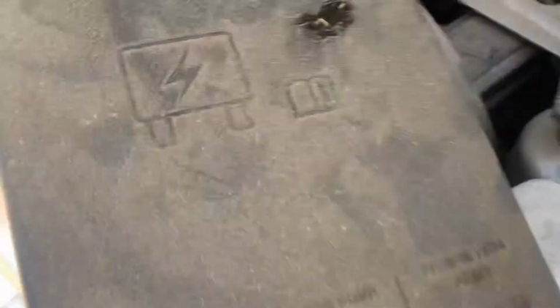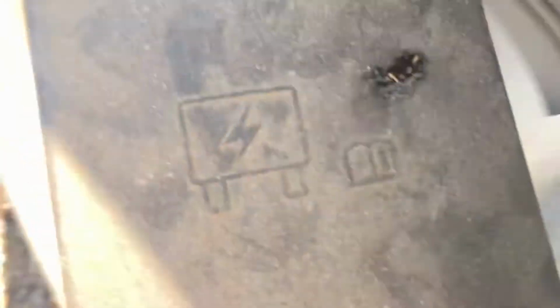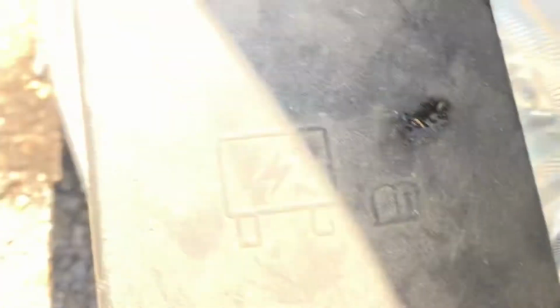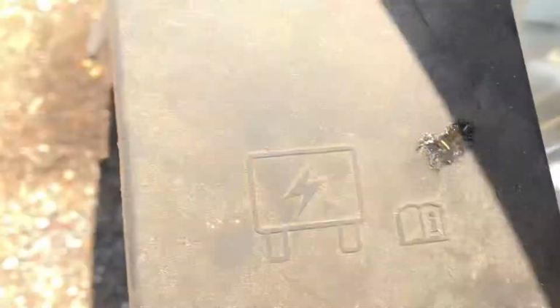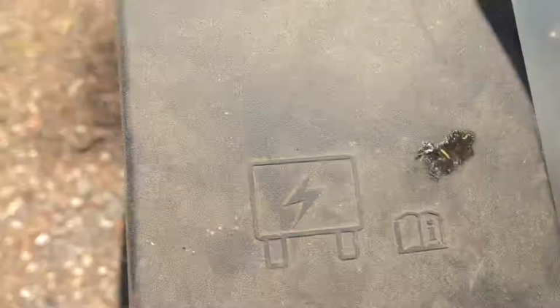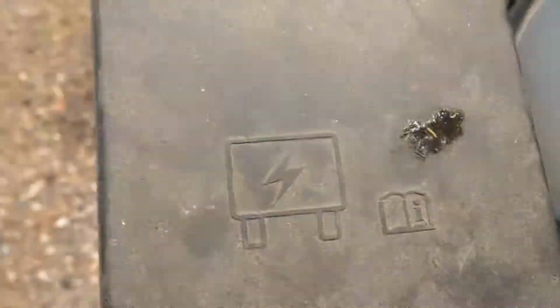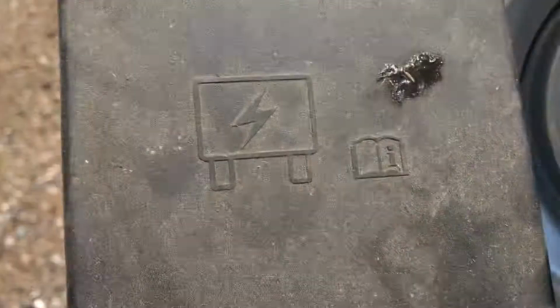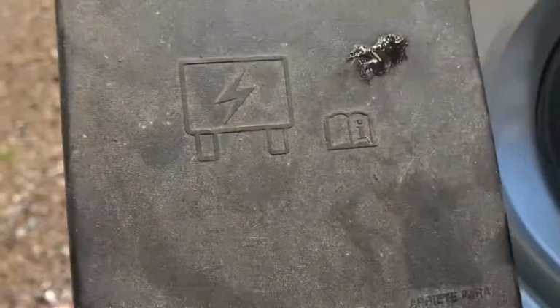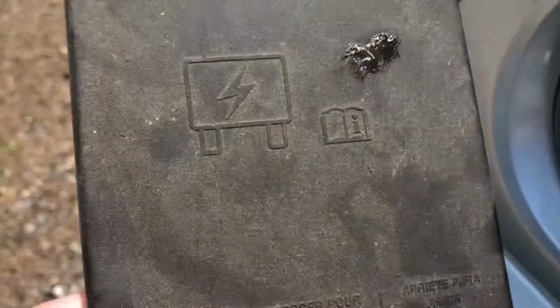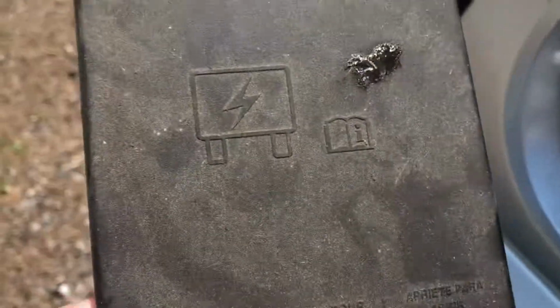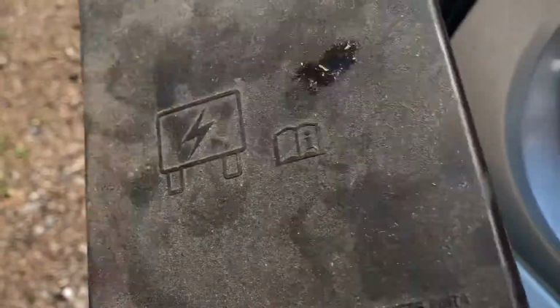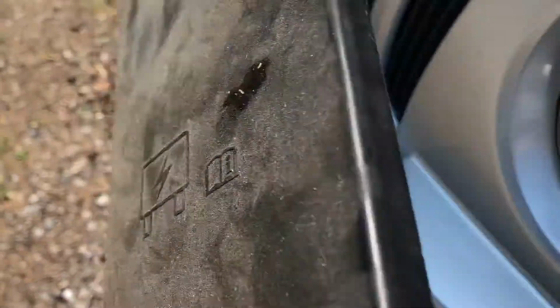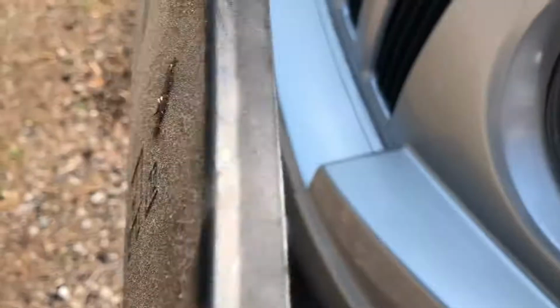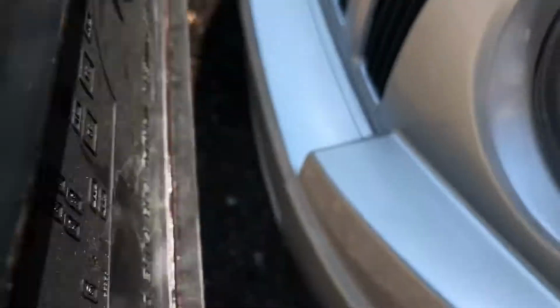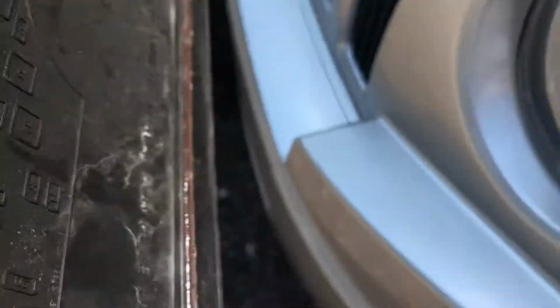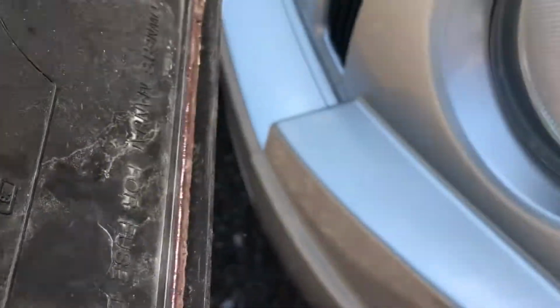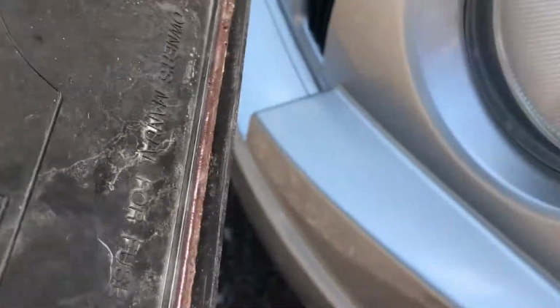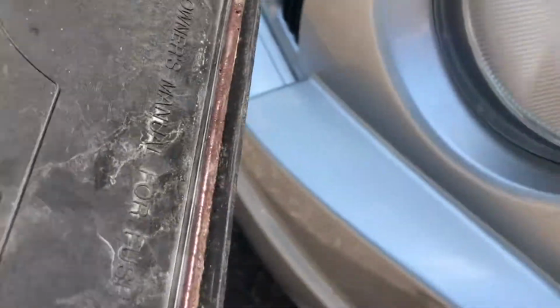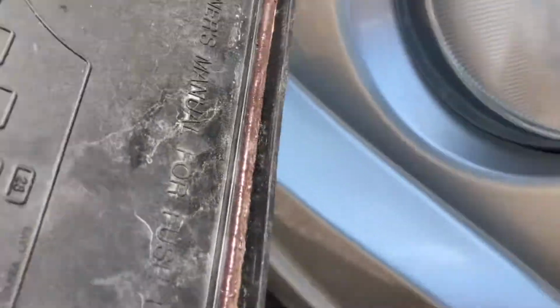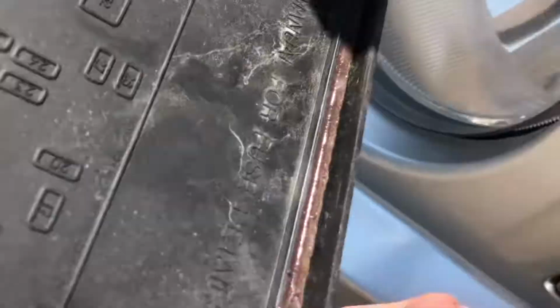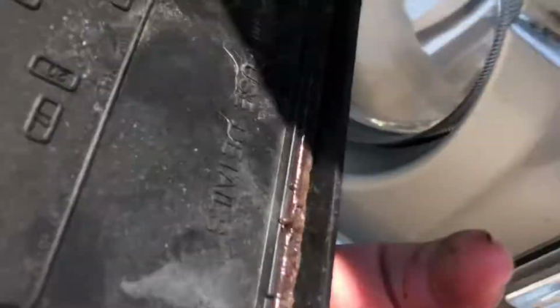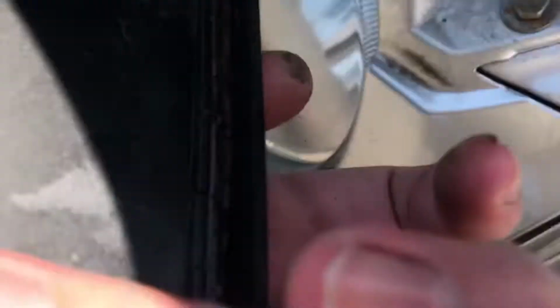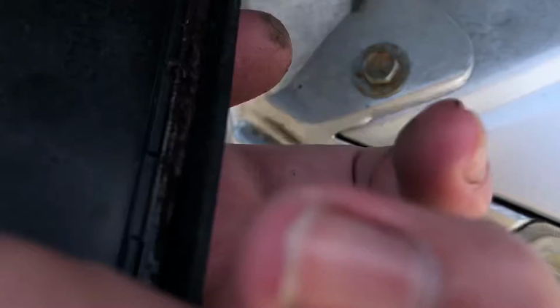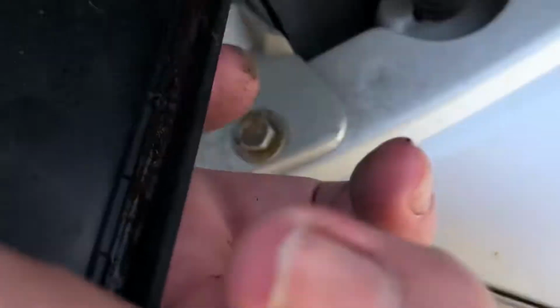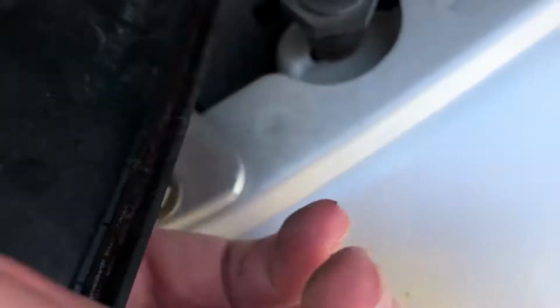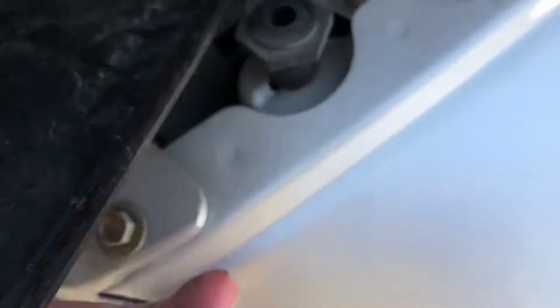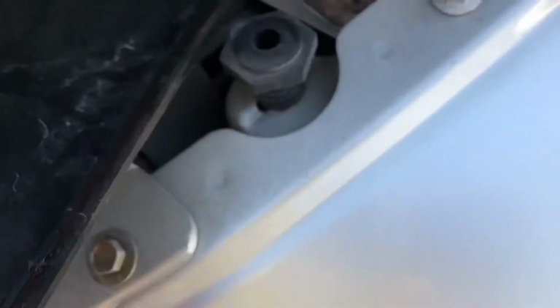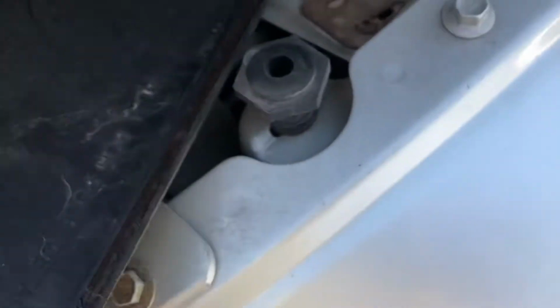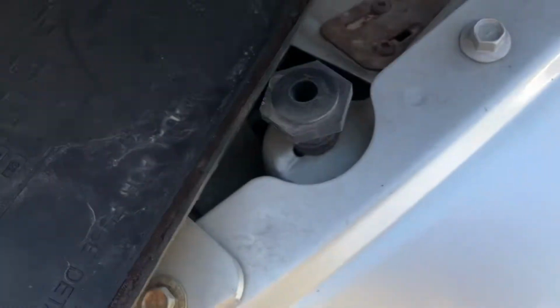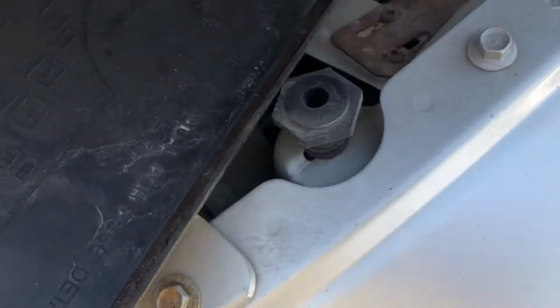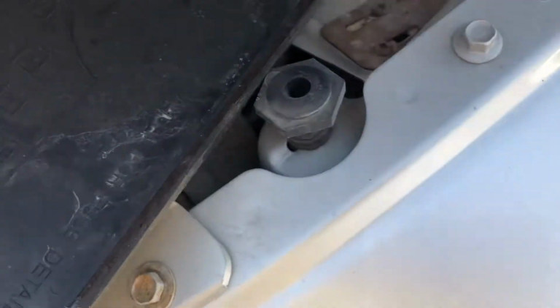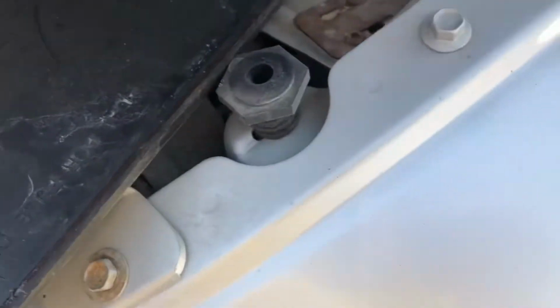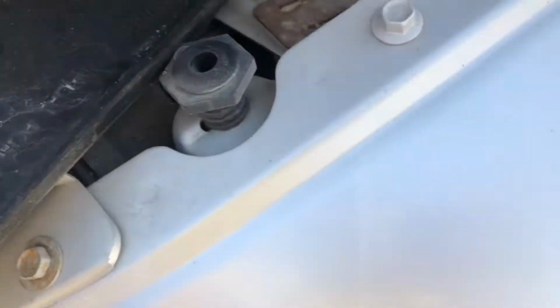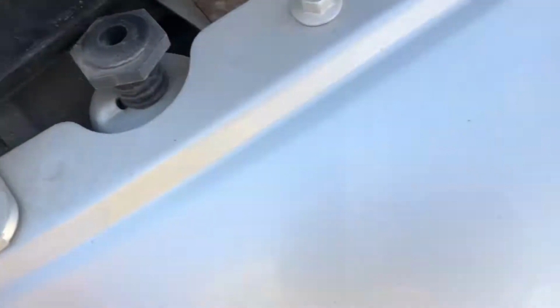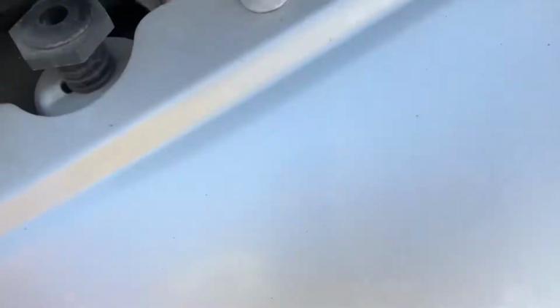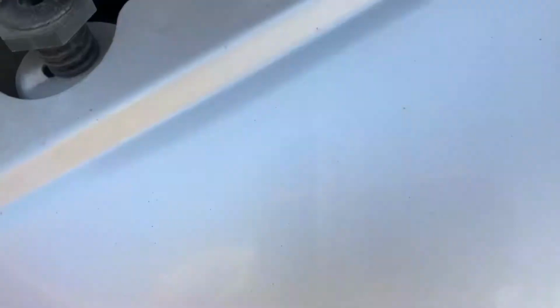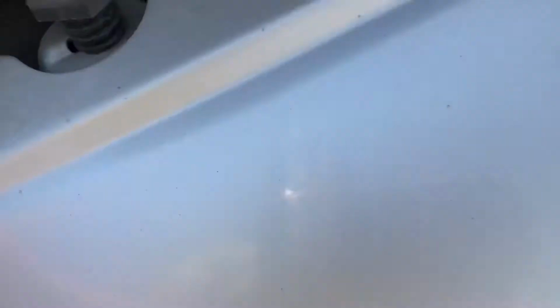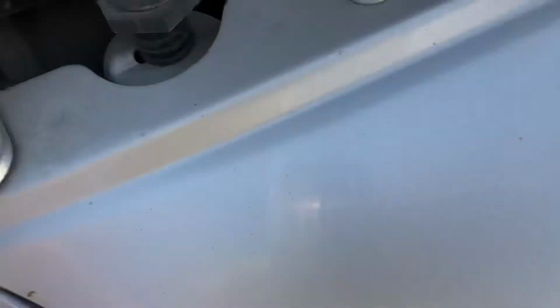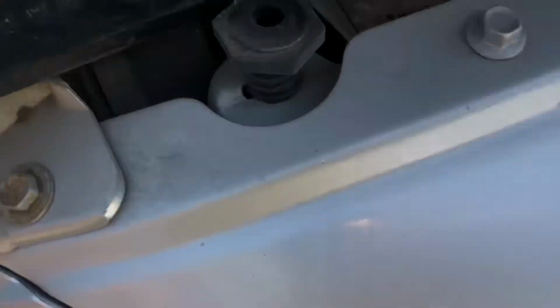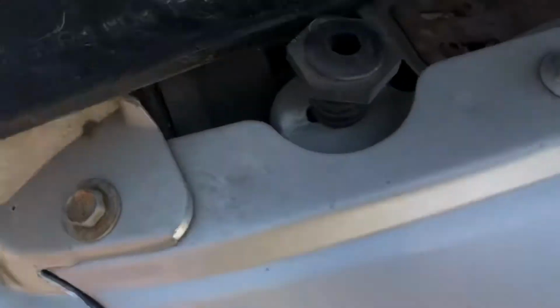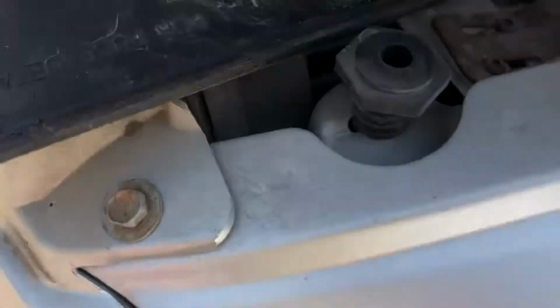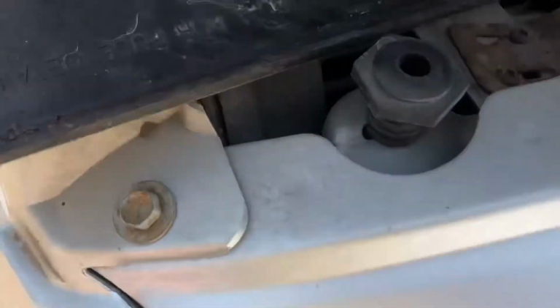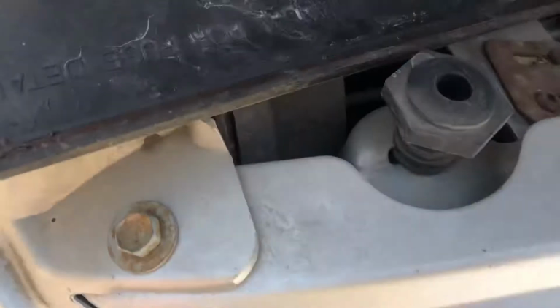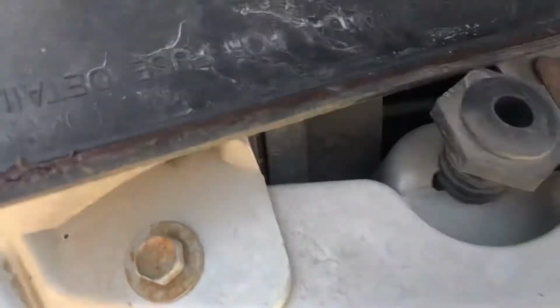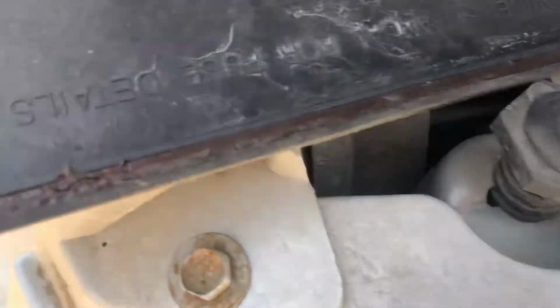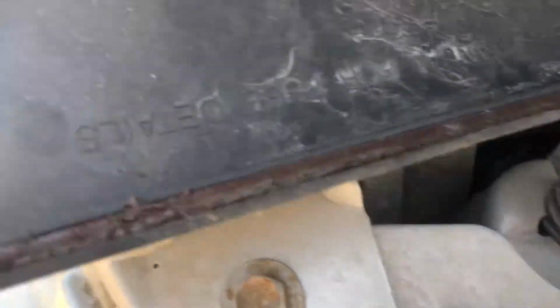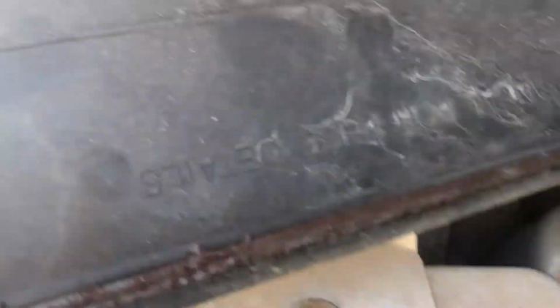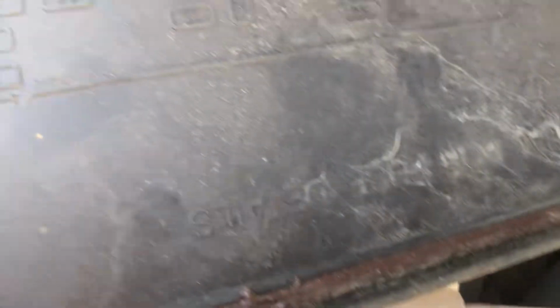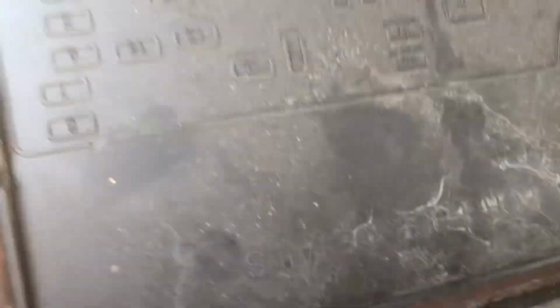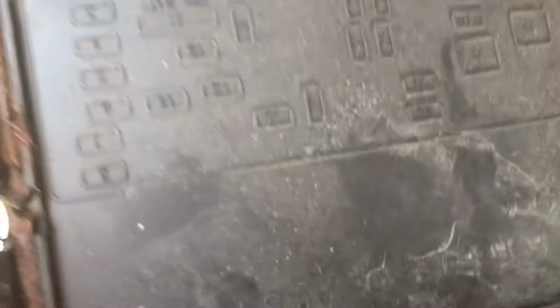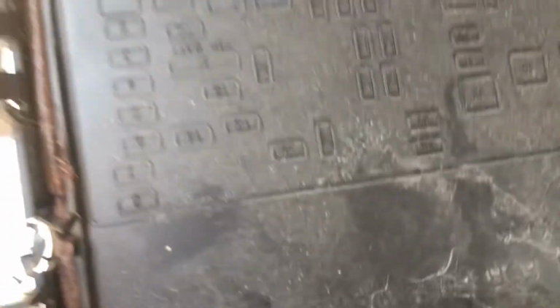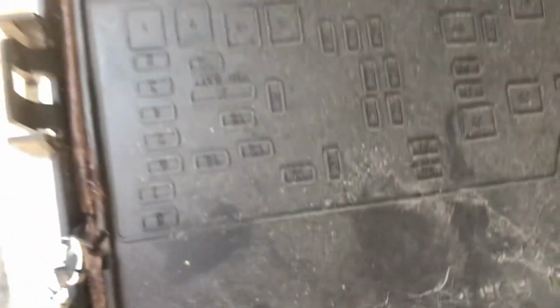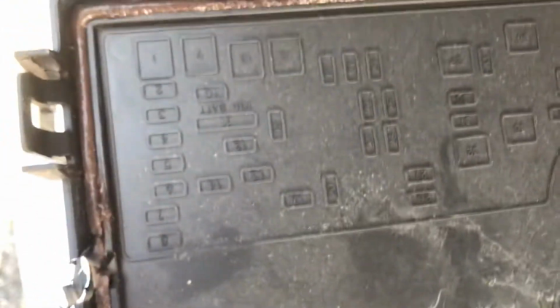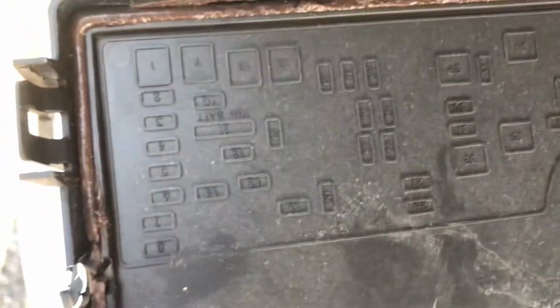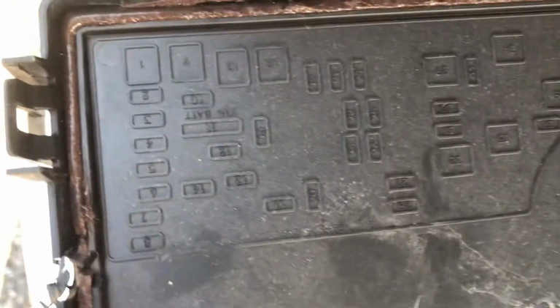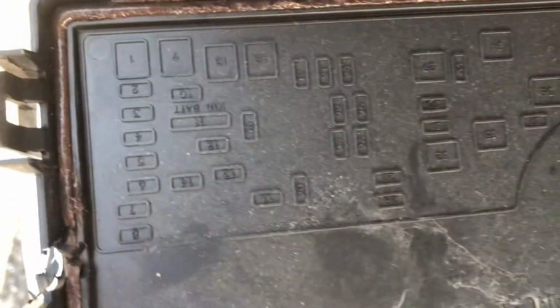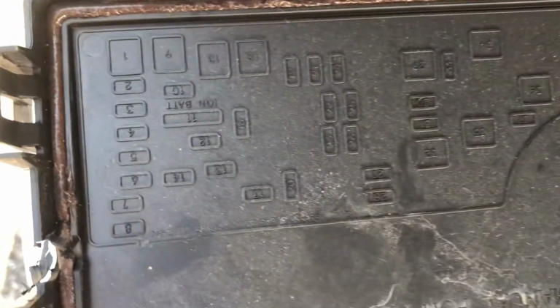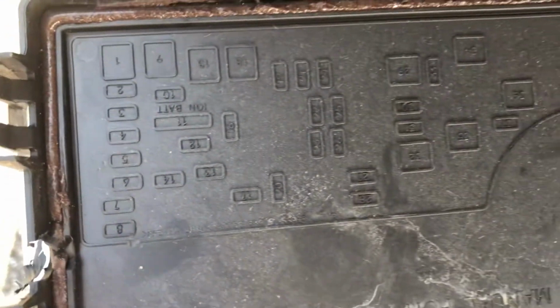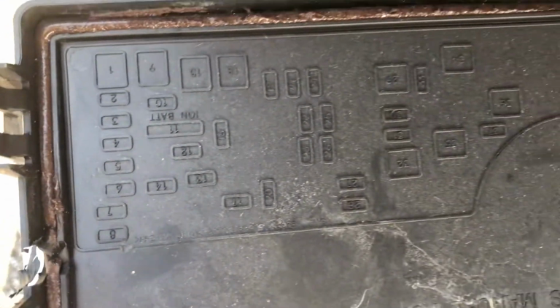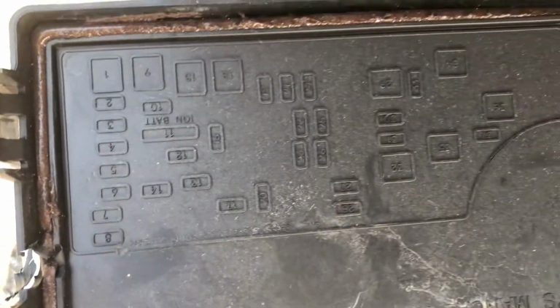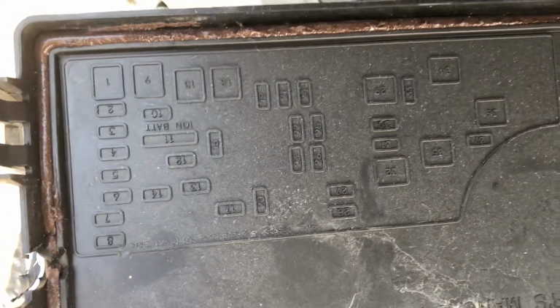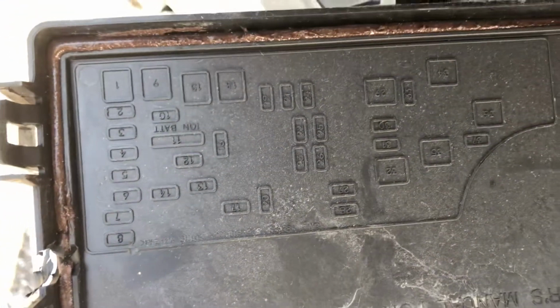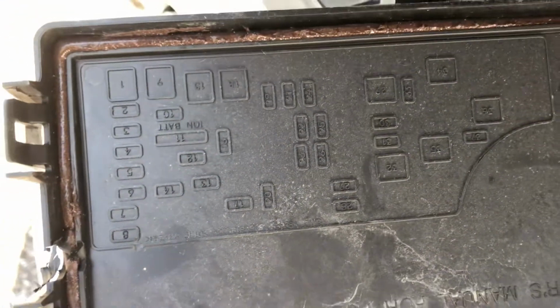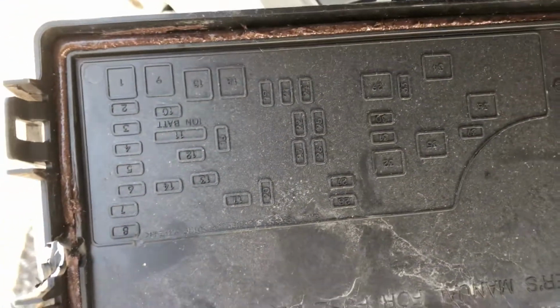This is the cap, and they also give you some information about the fuses.